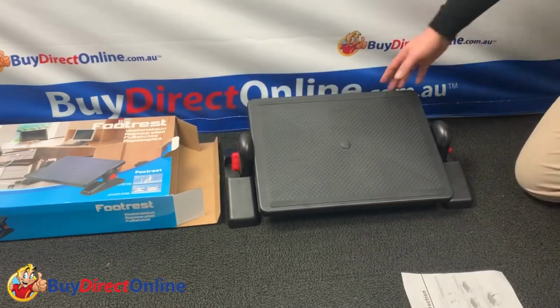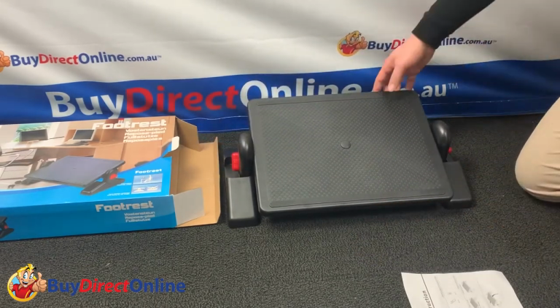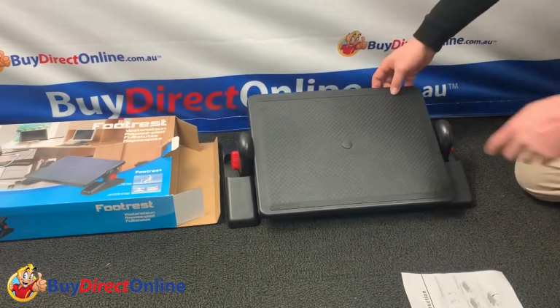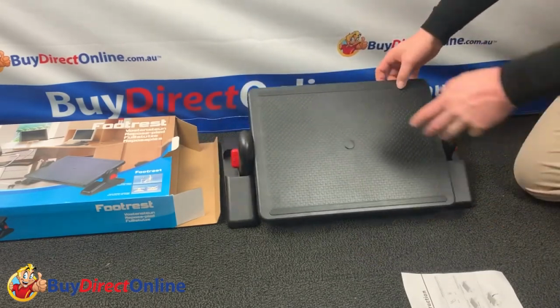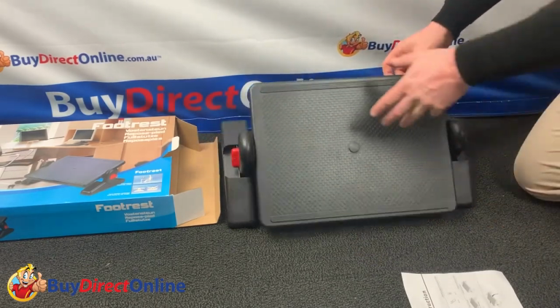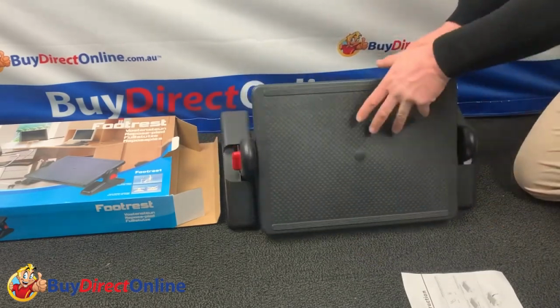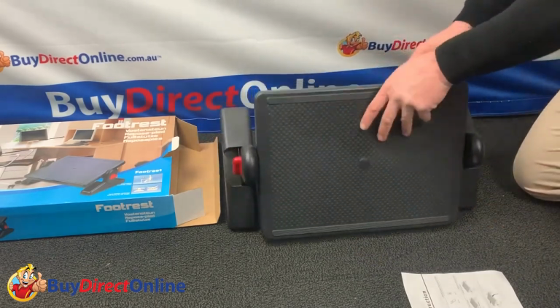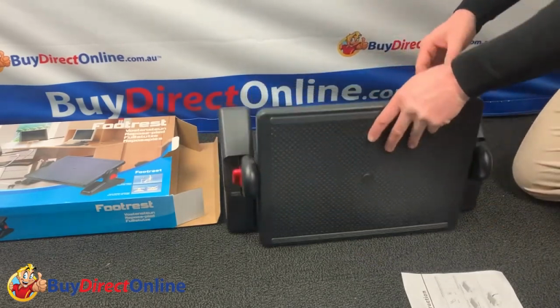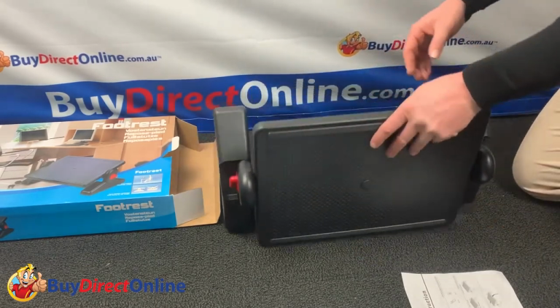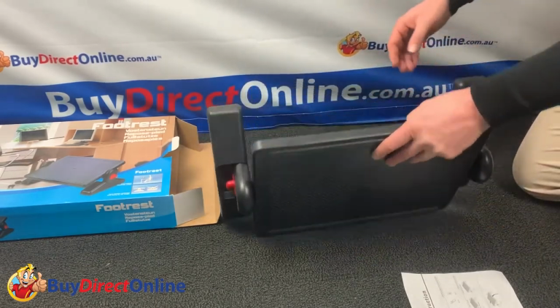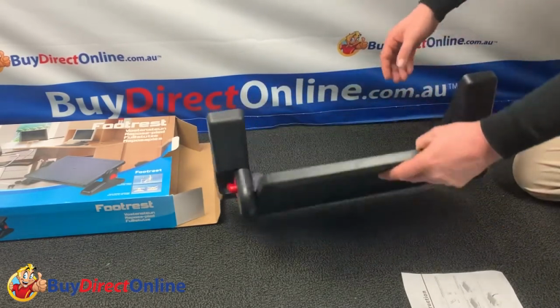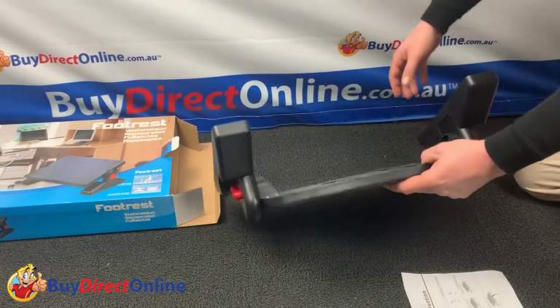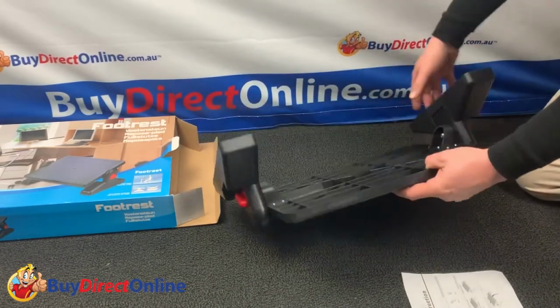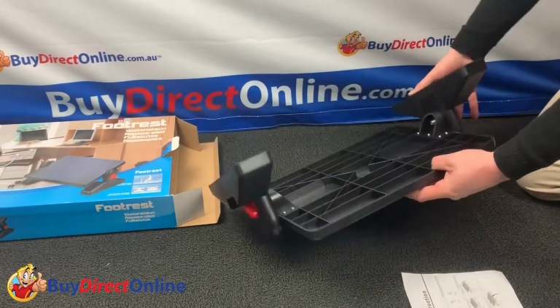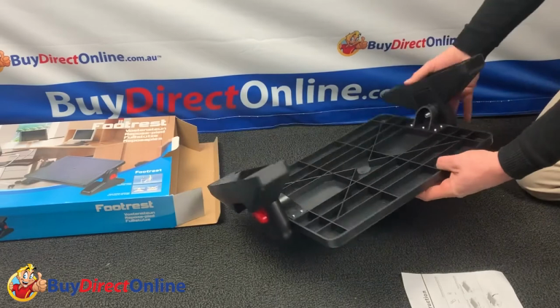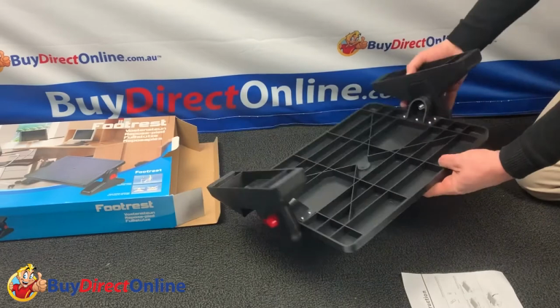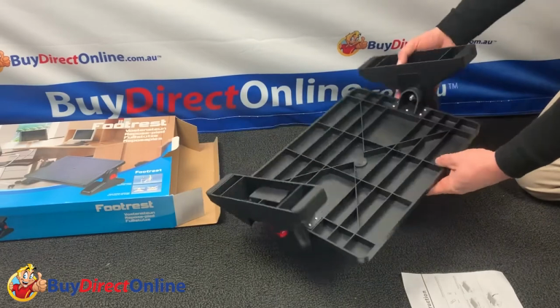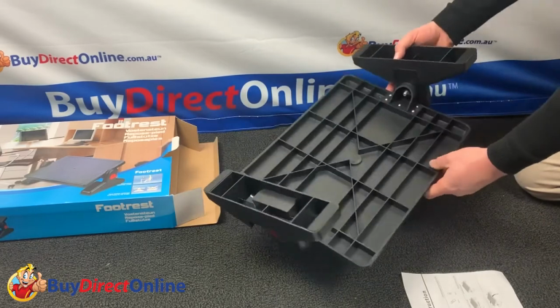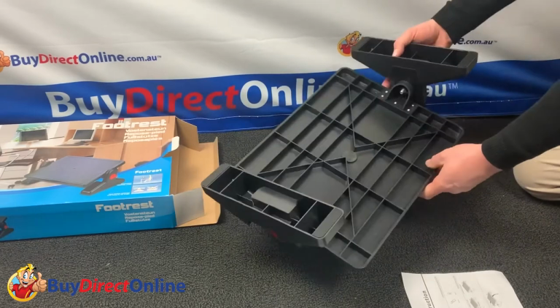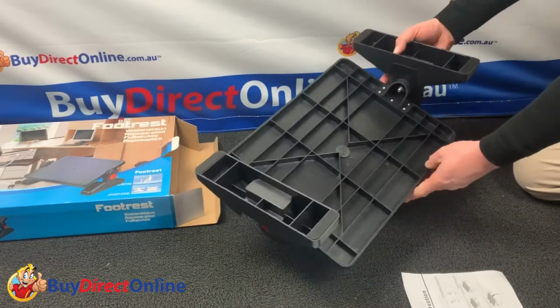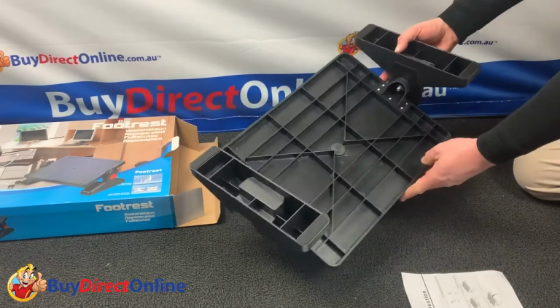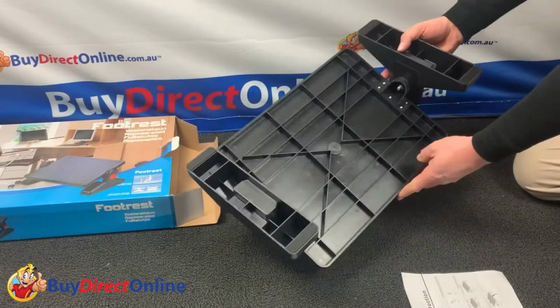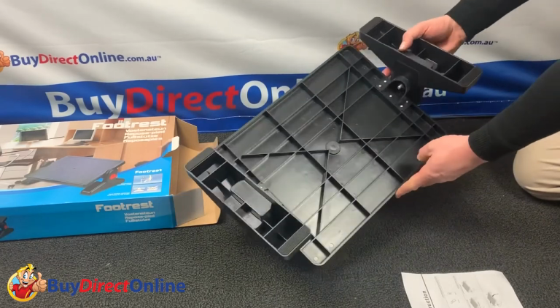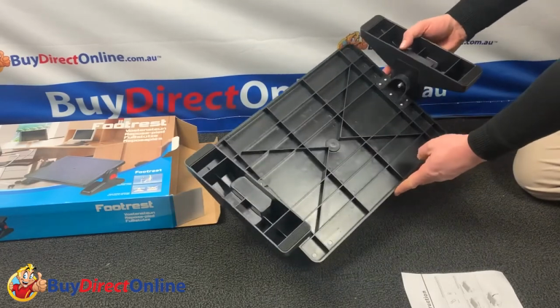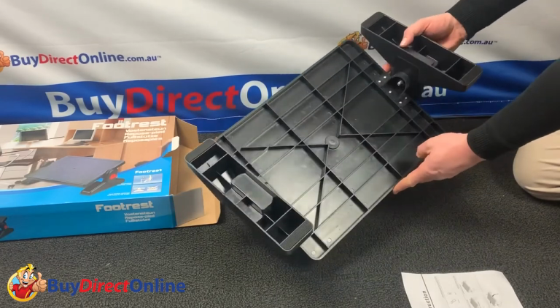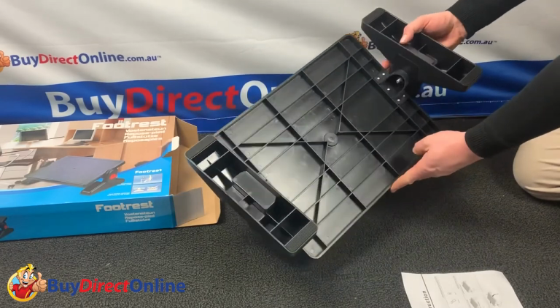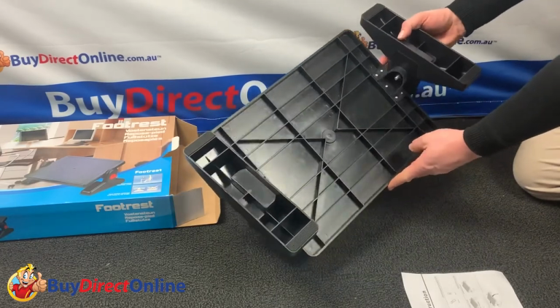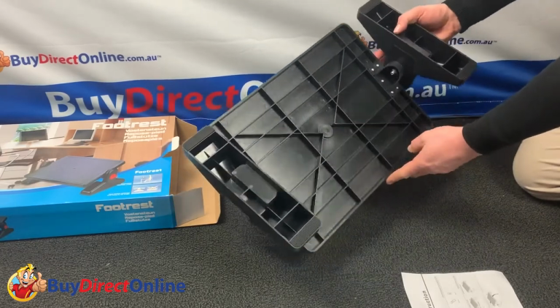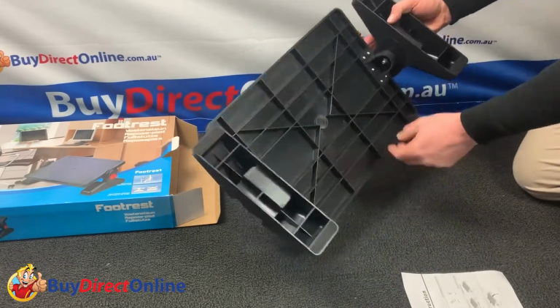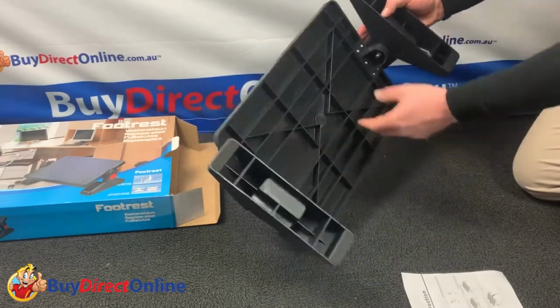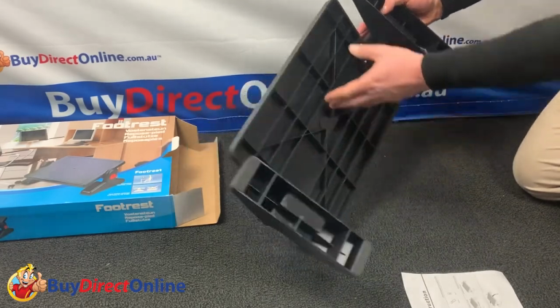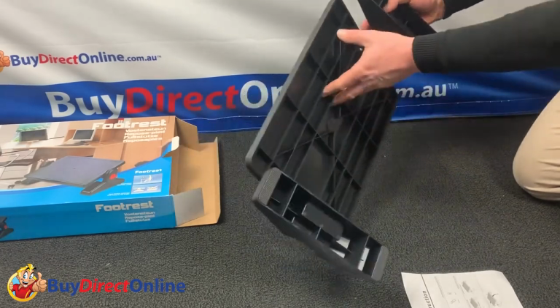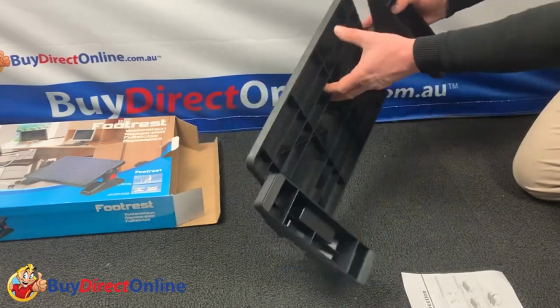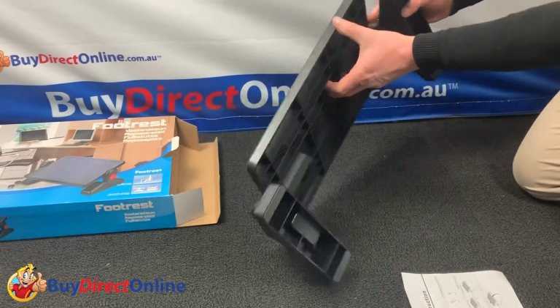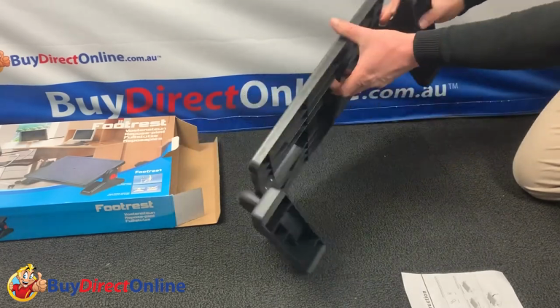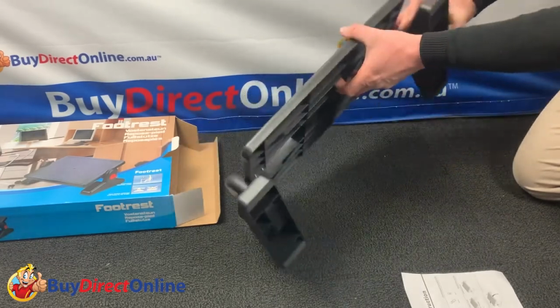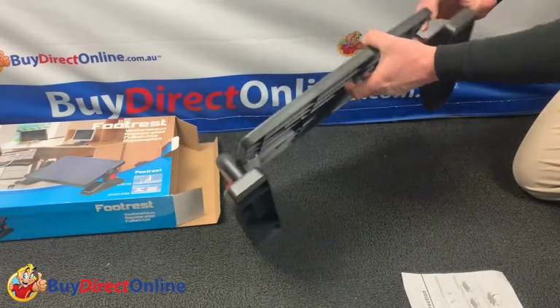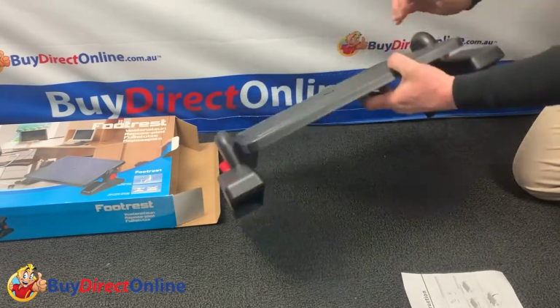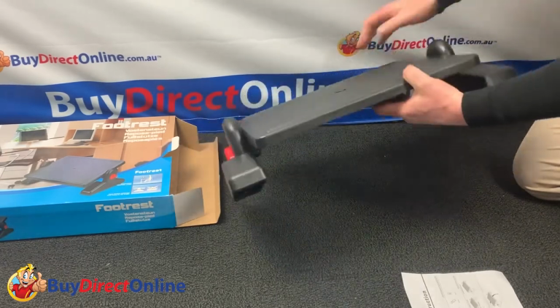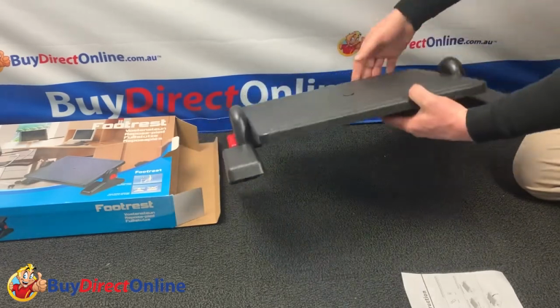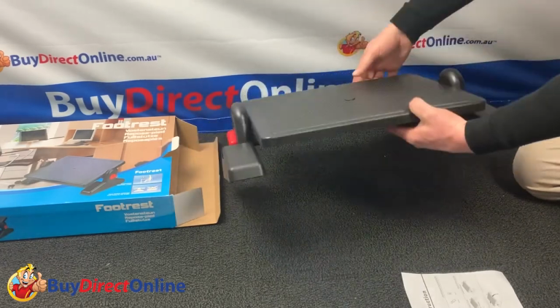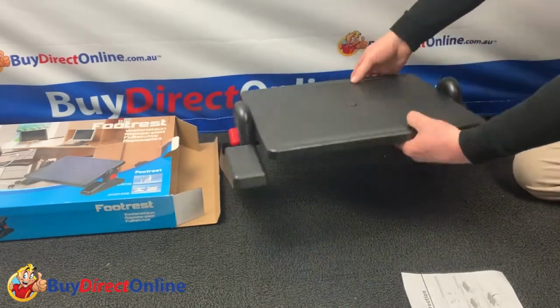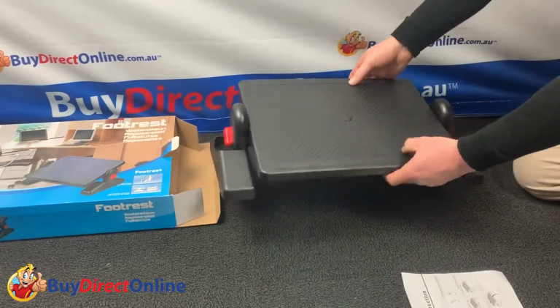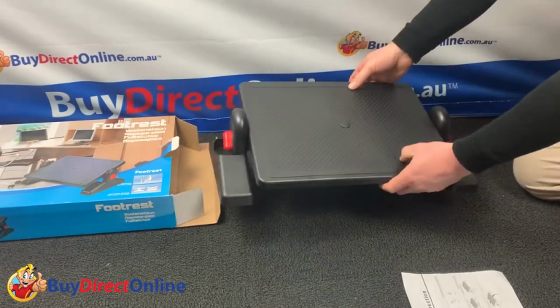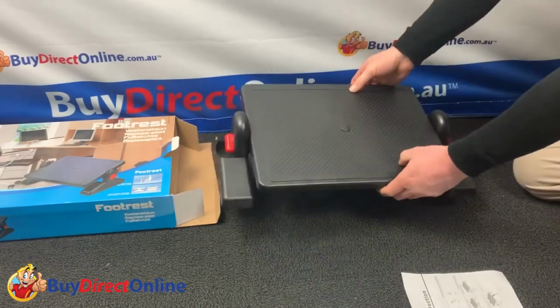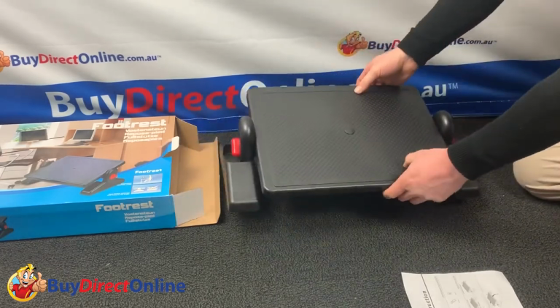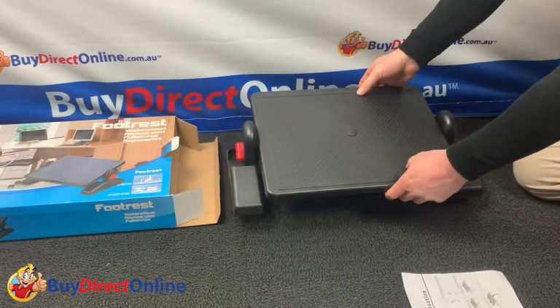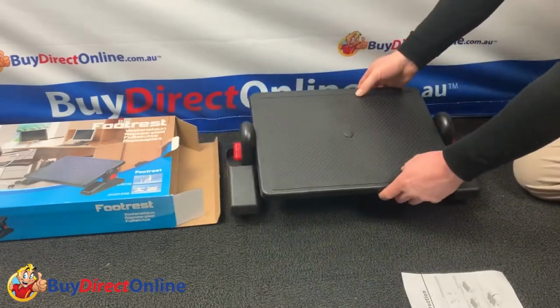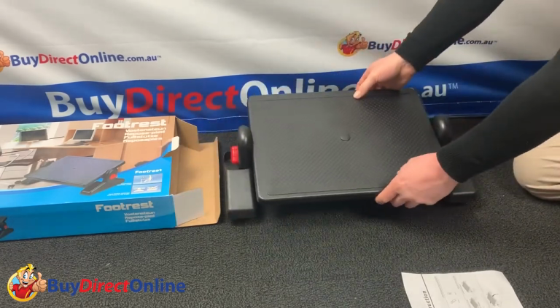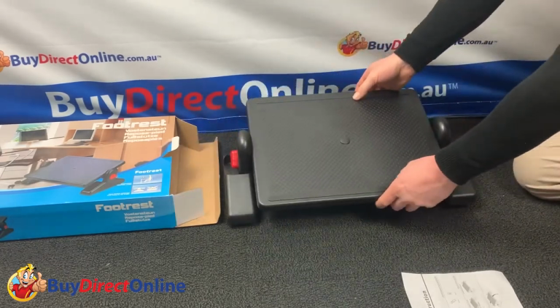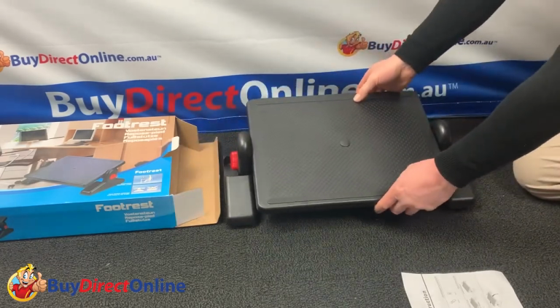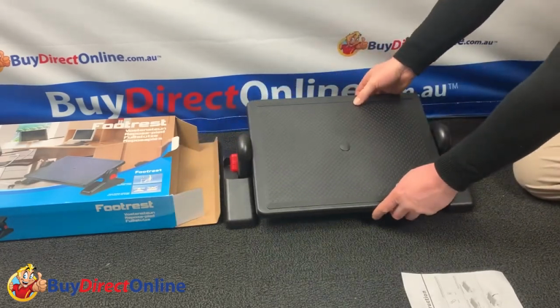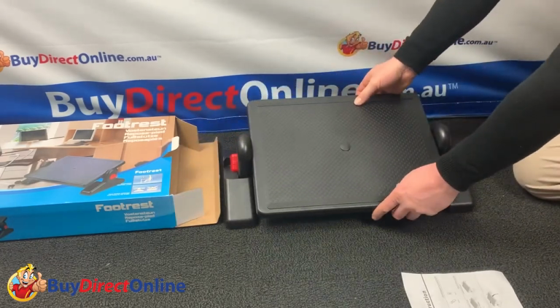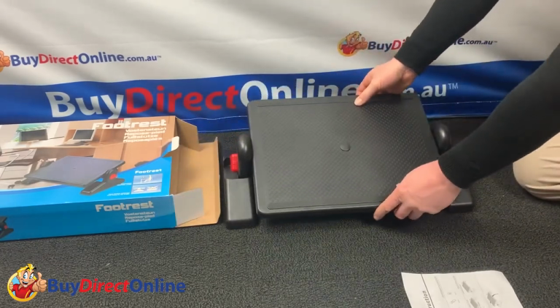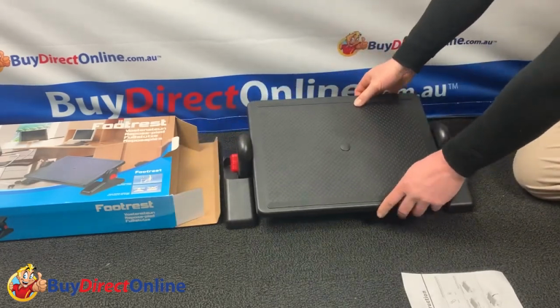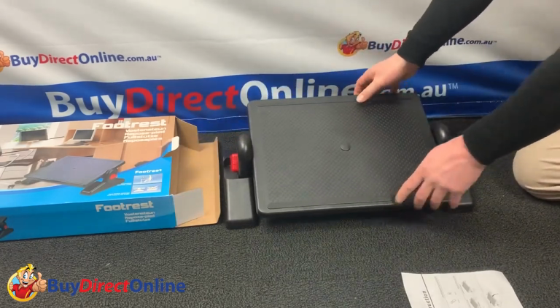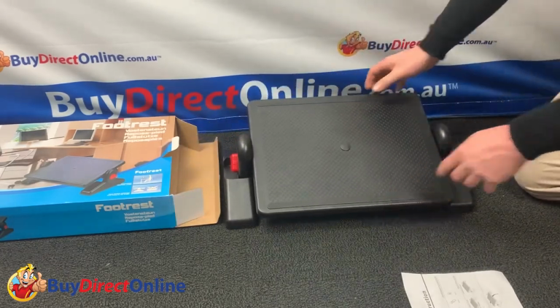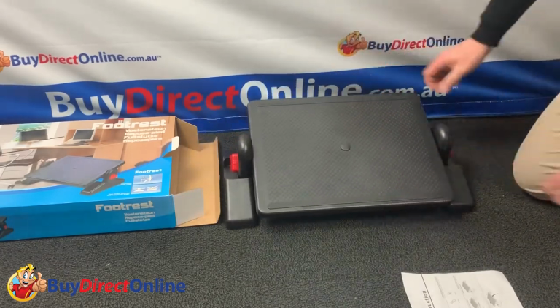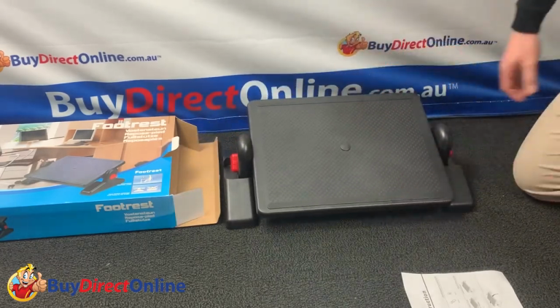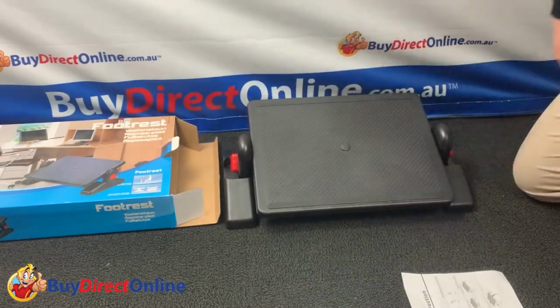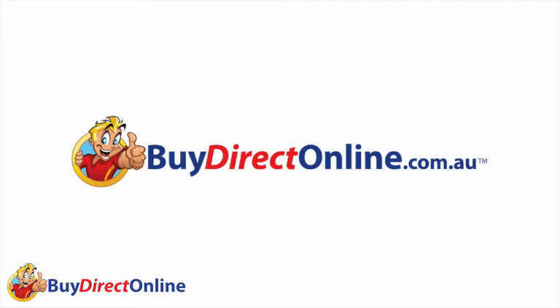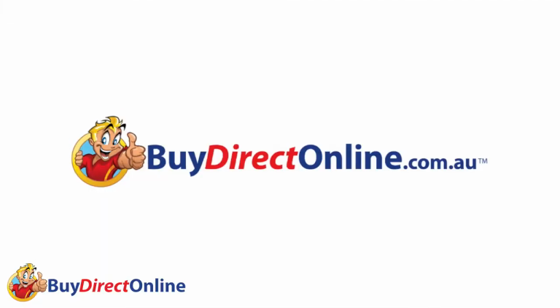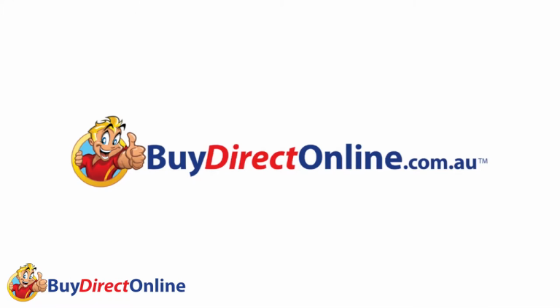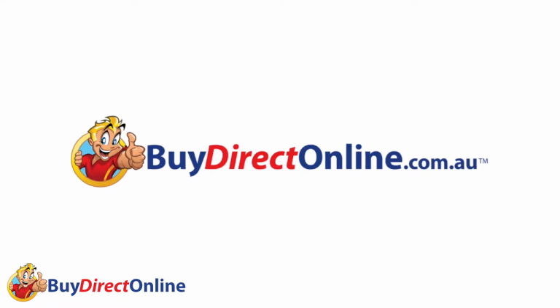This footrest comes with next day shipping and a 12-month commercial warranty. Thanks very much for watching.